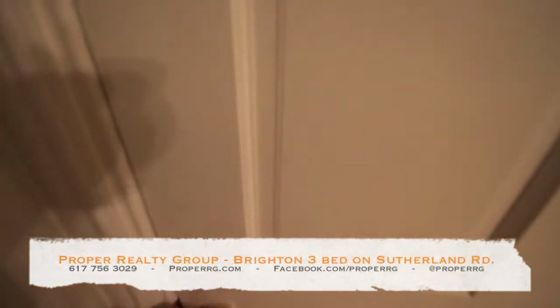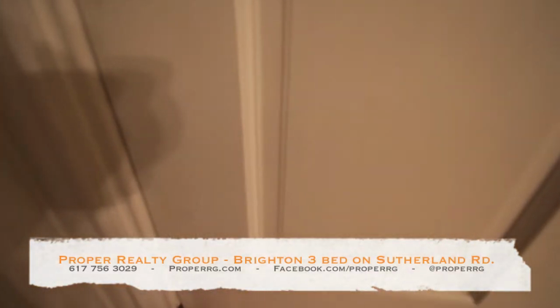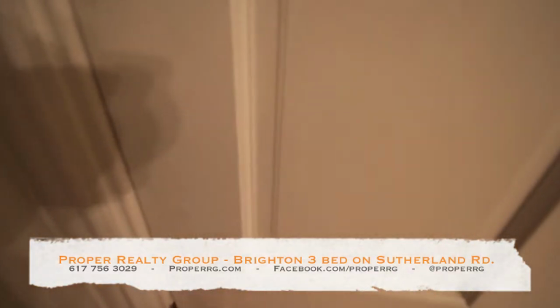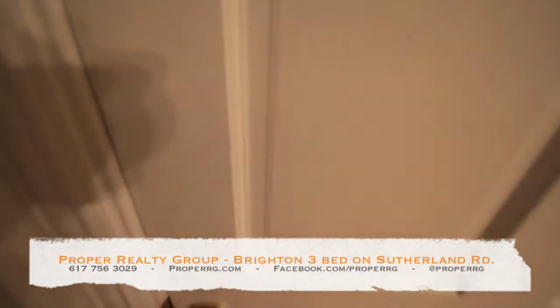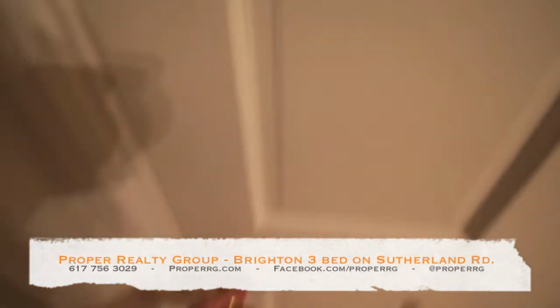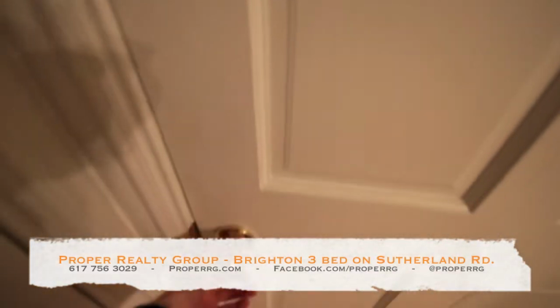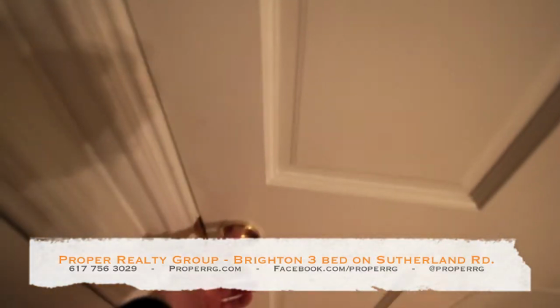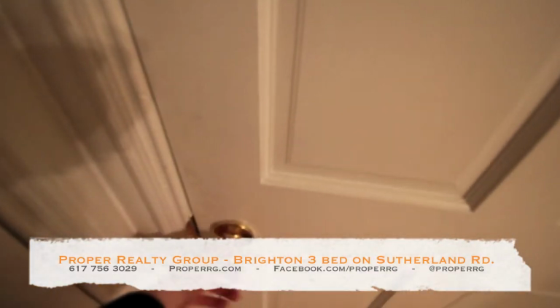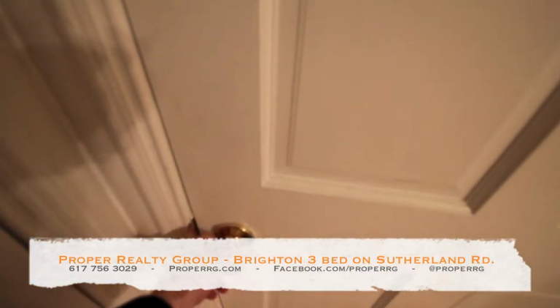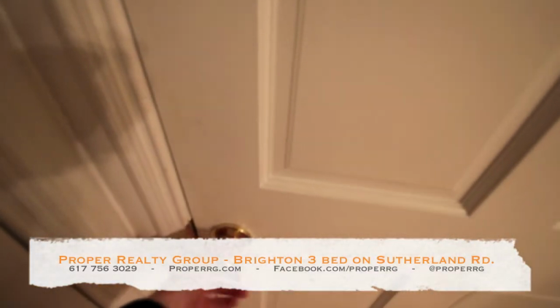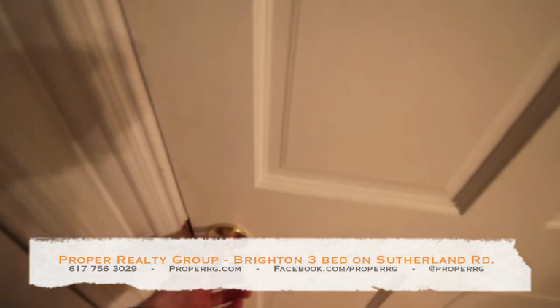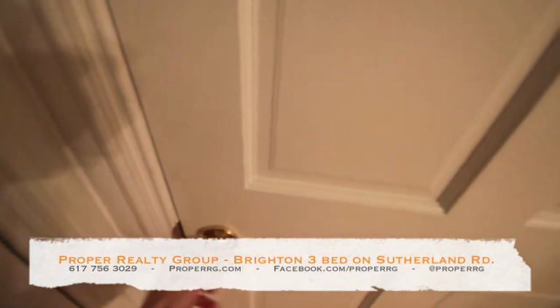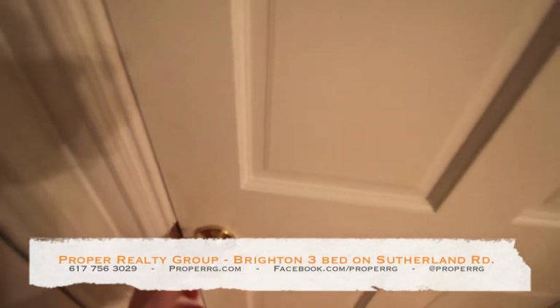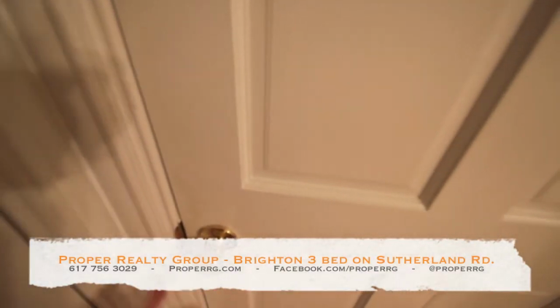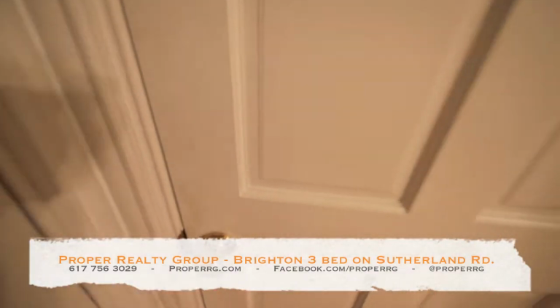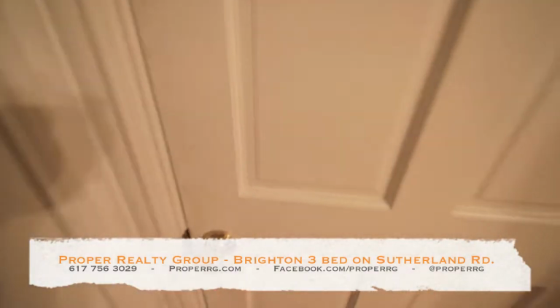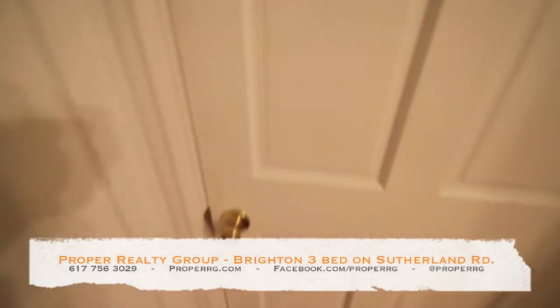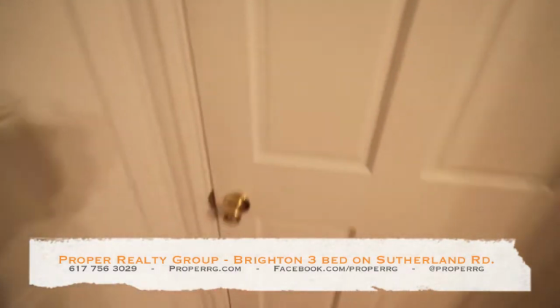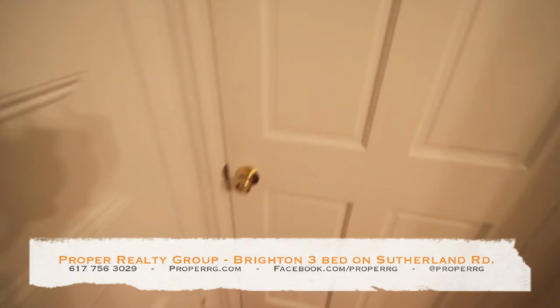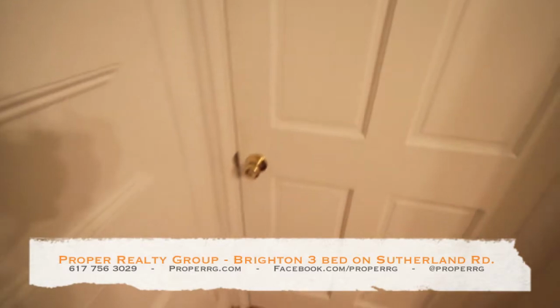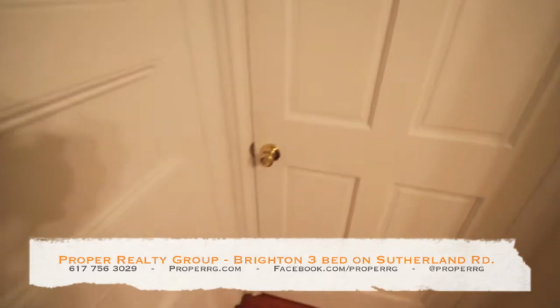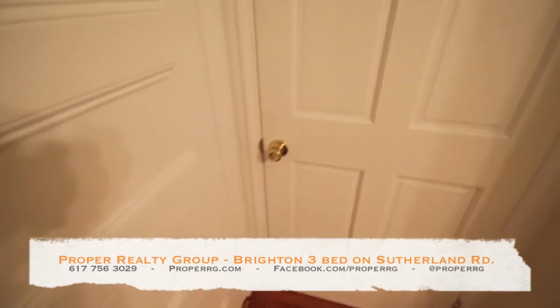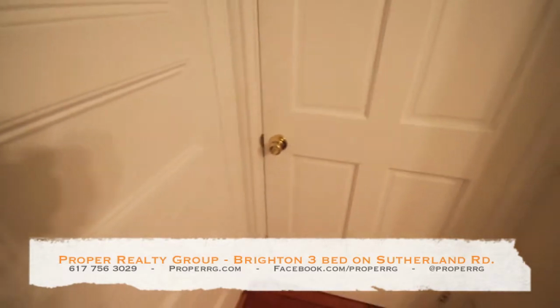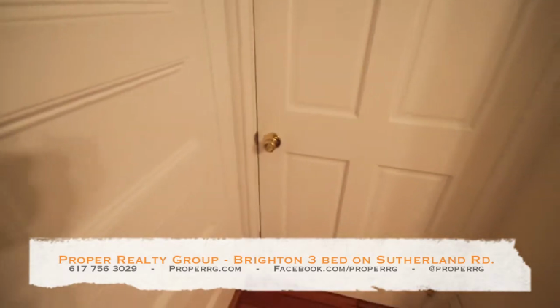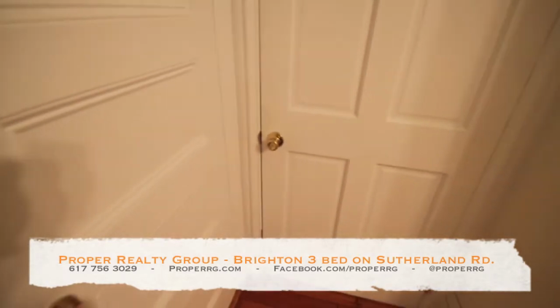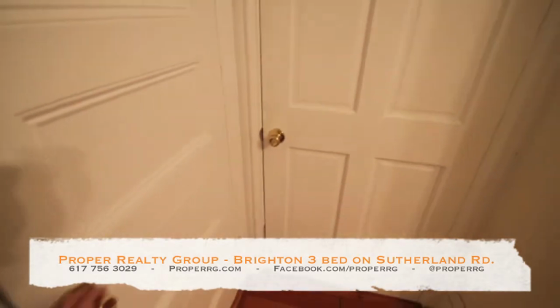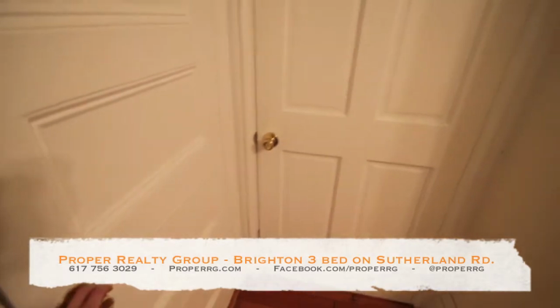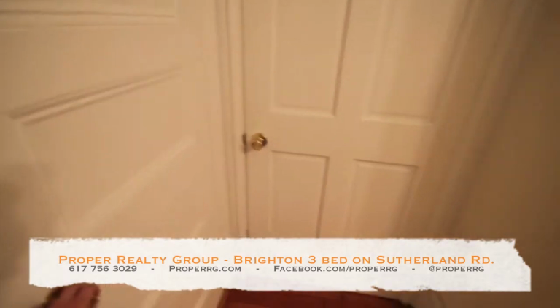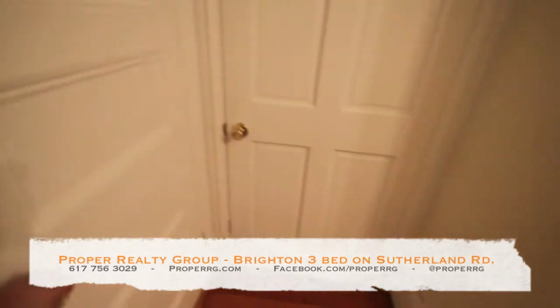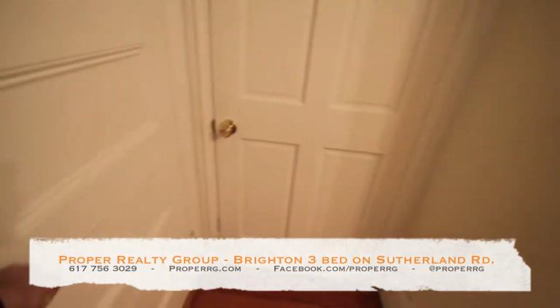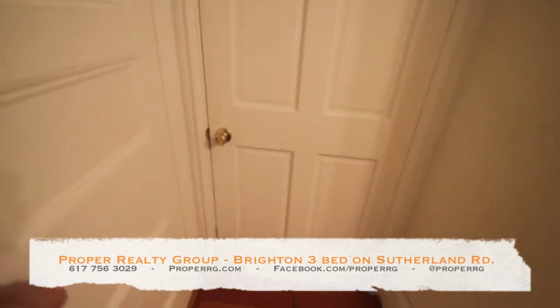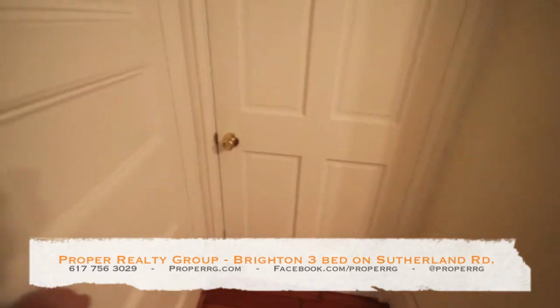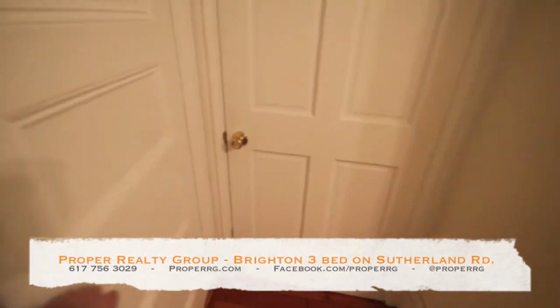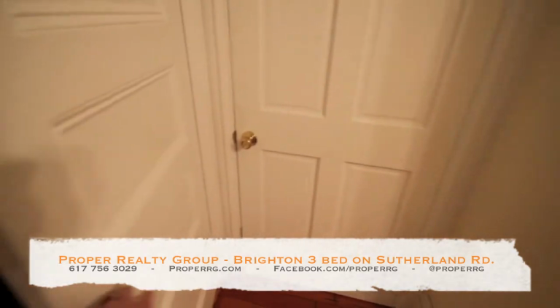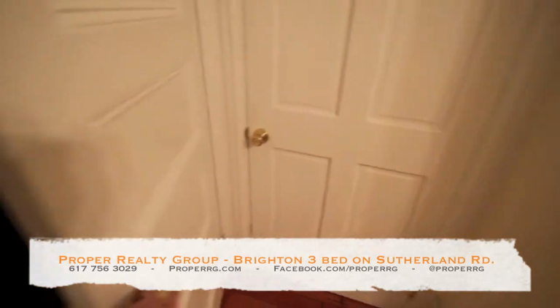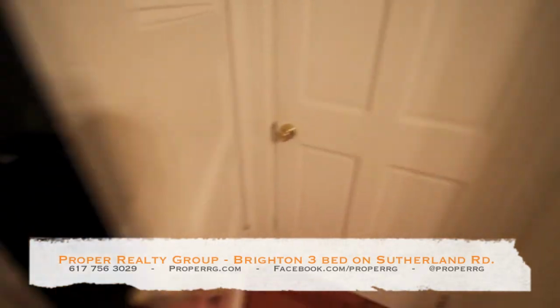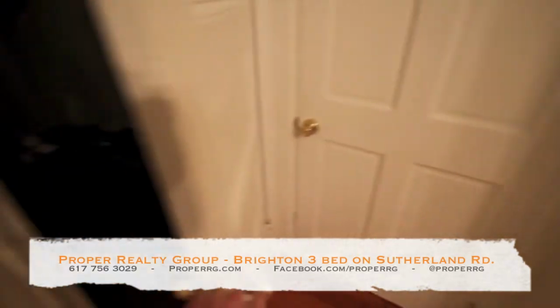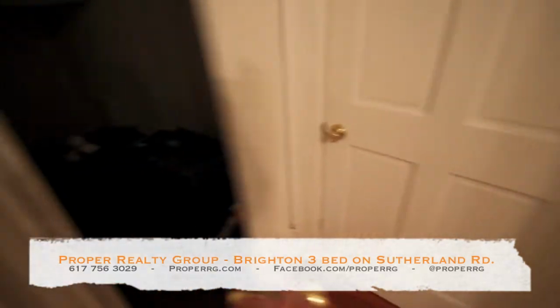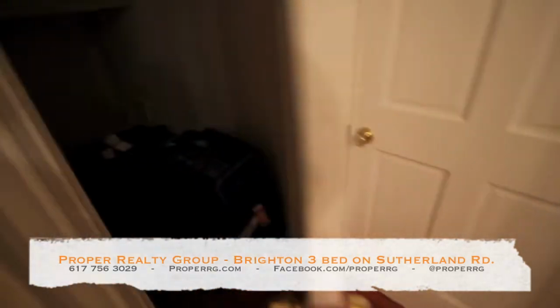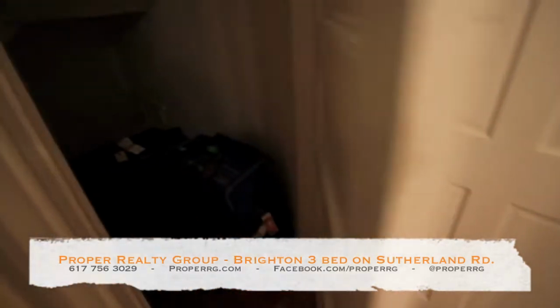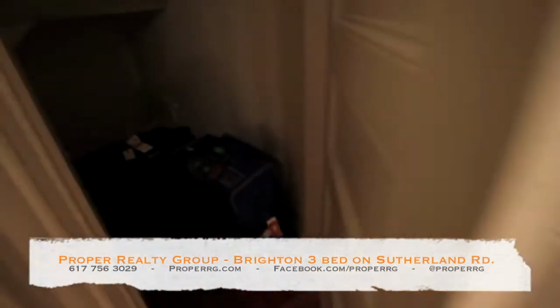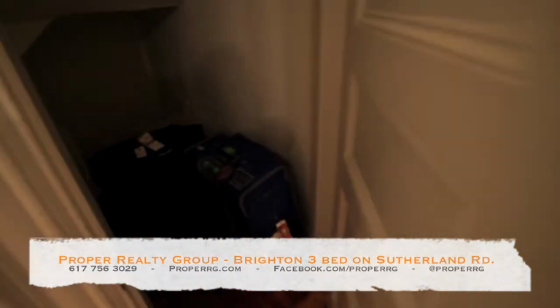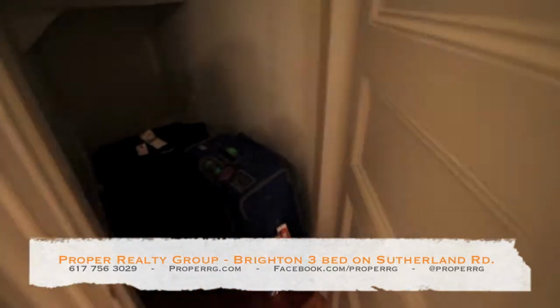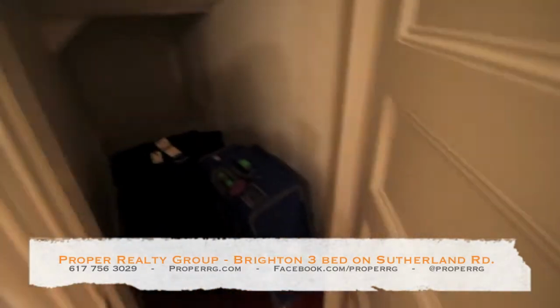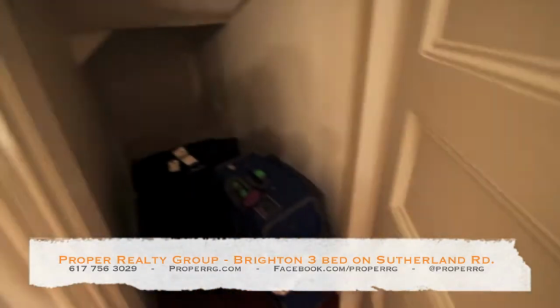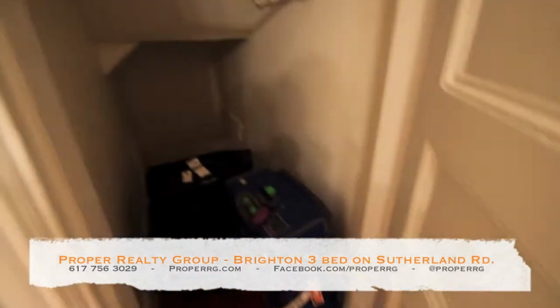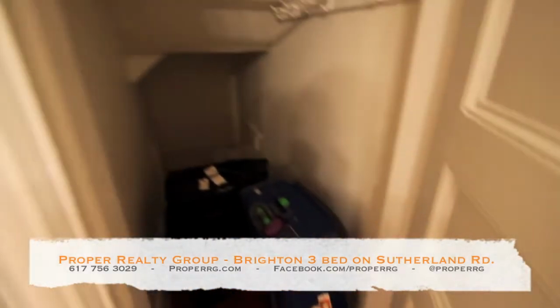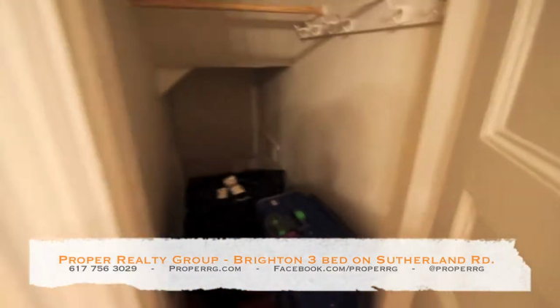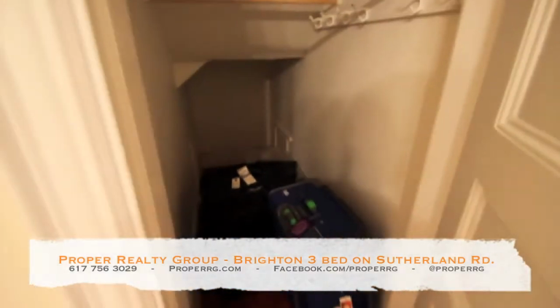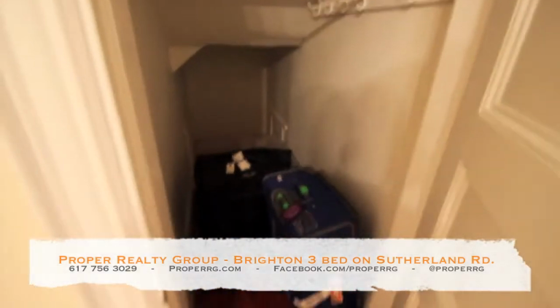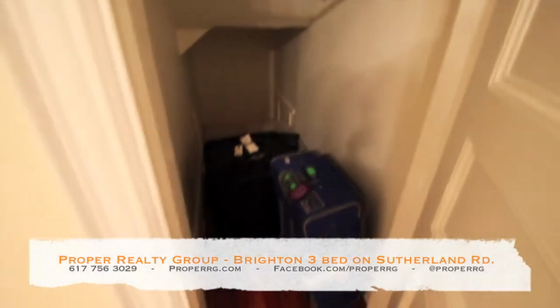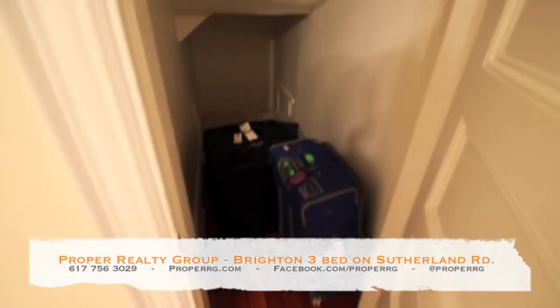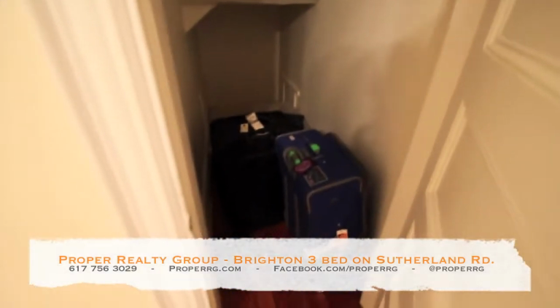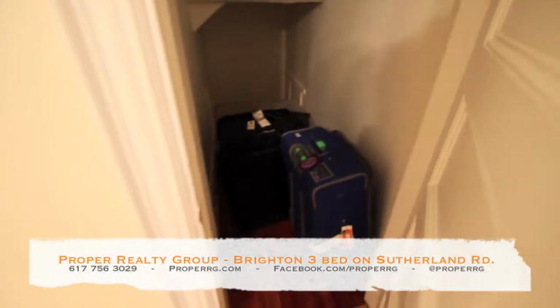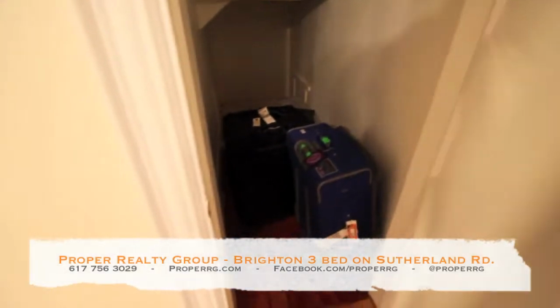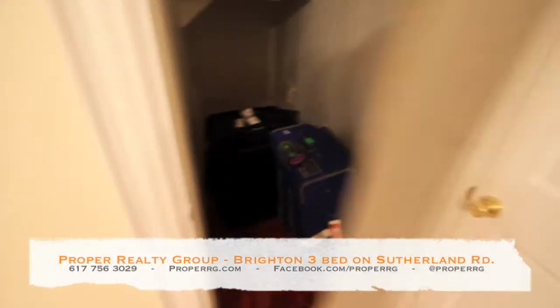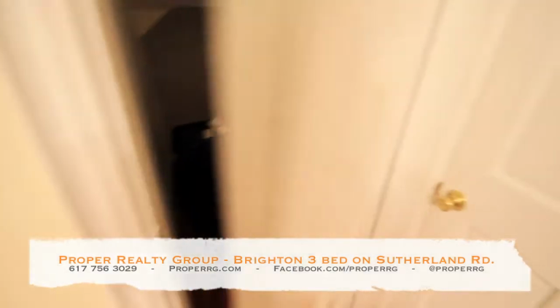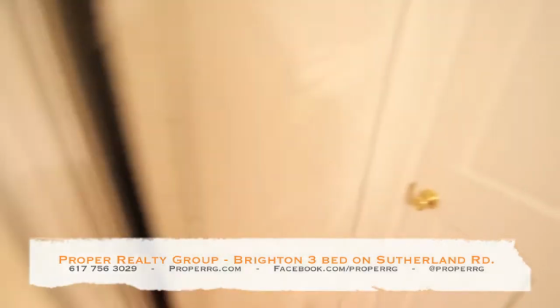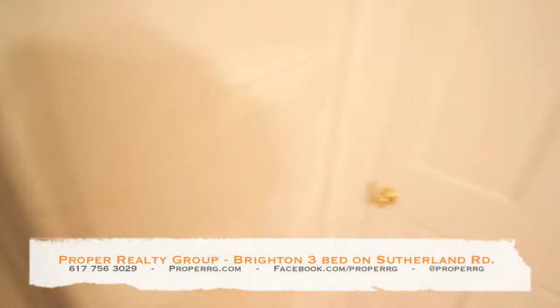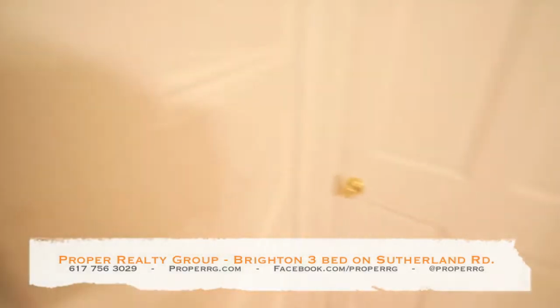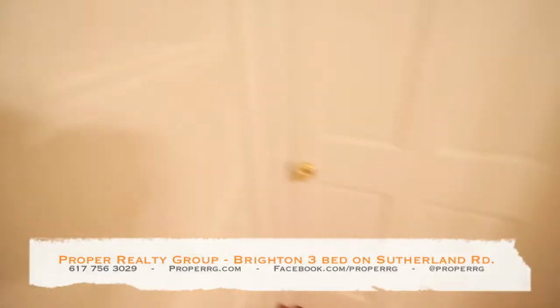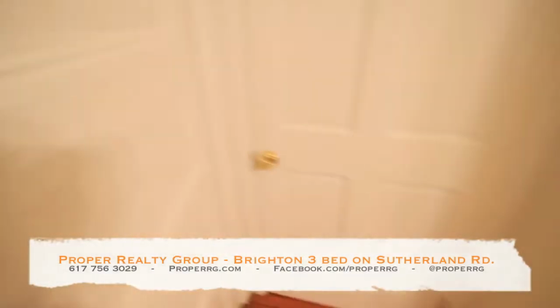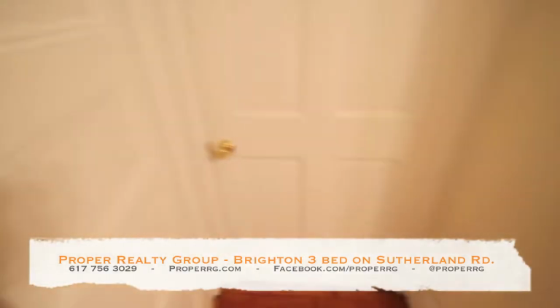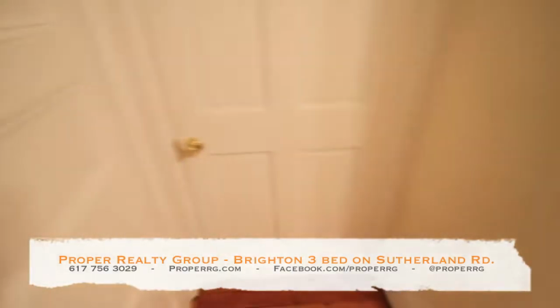This bedroom is locked. I'm just showing in the video that it's locked so they can figure out why we didn't go in that room.